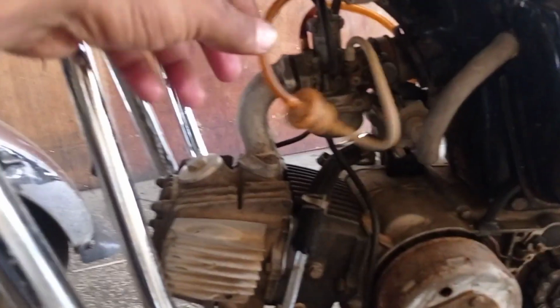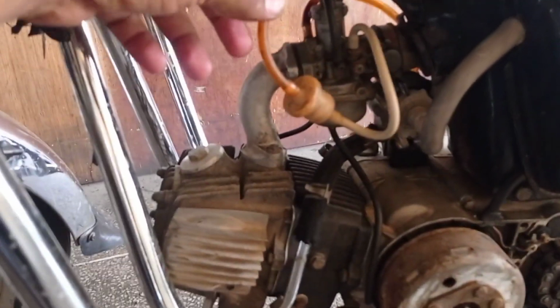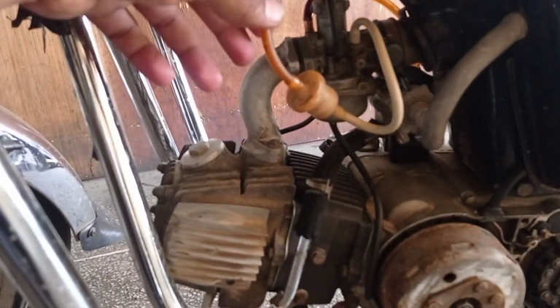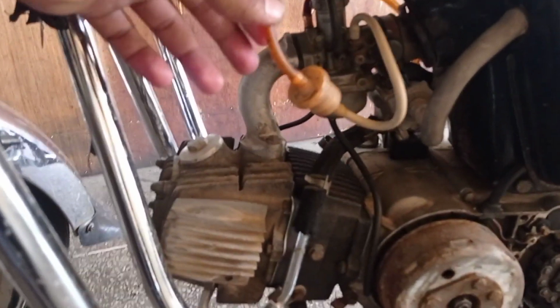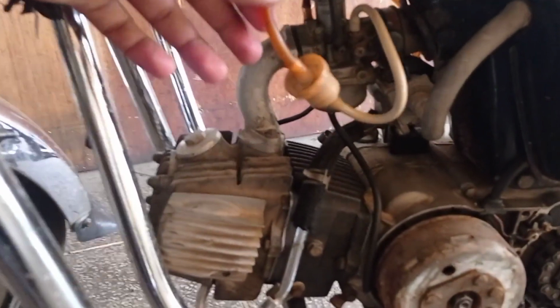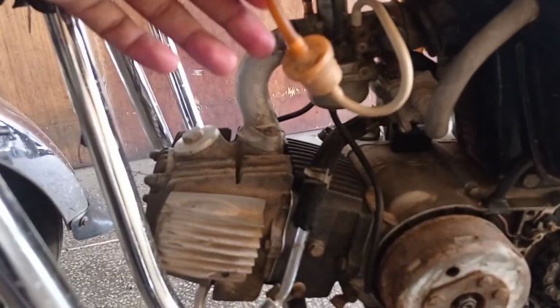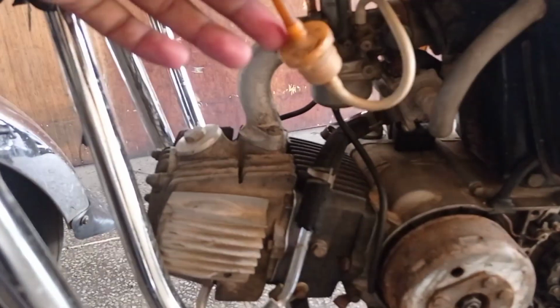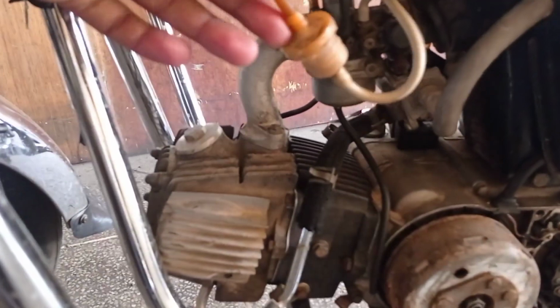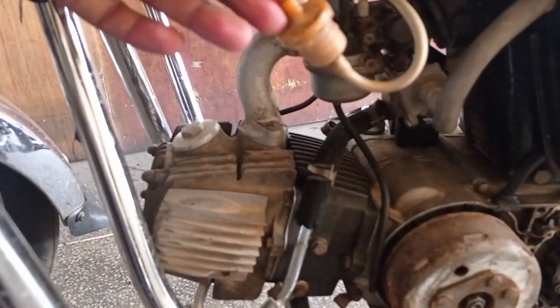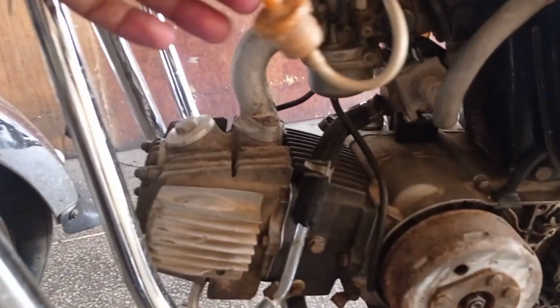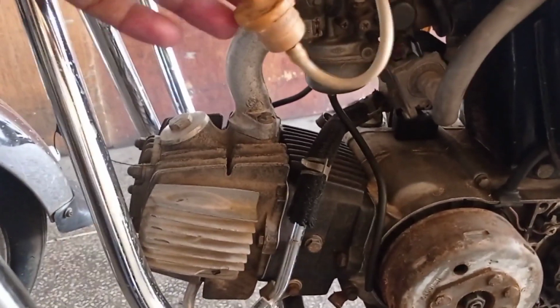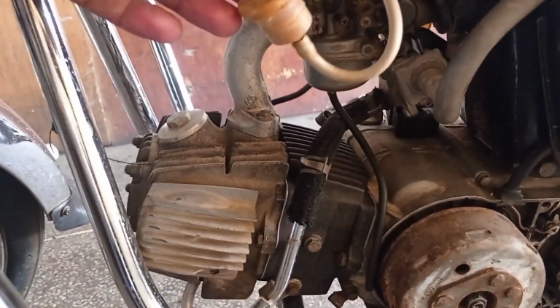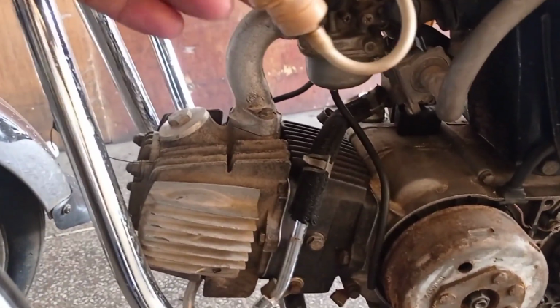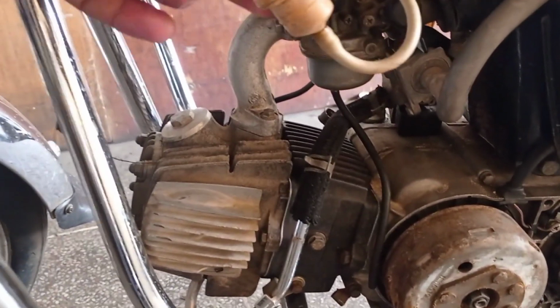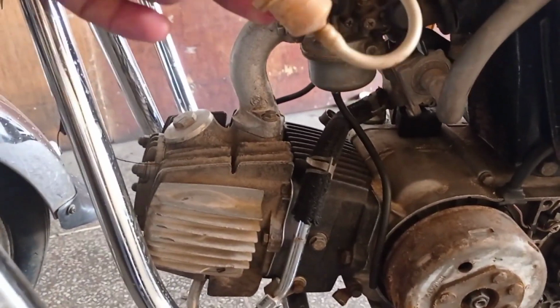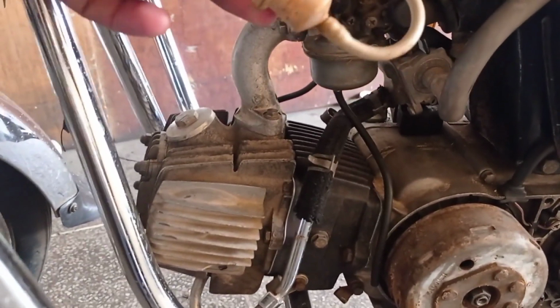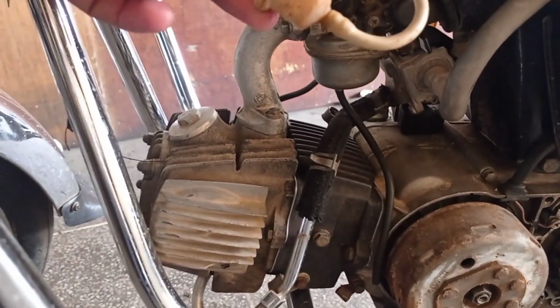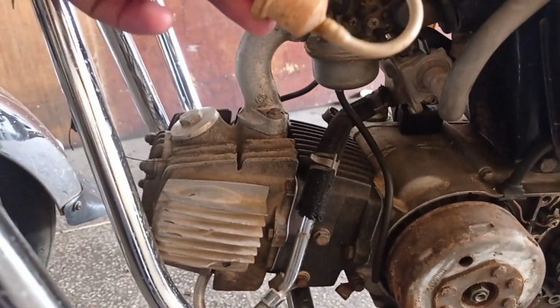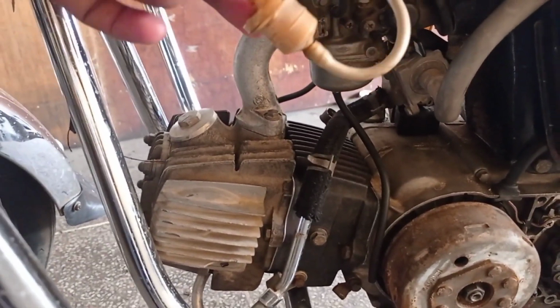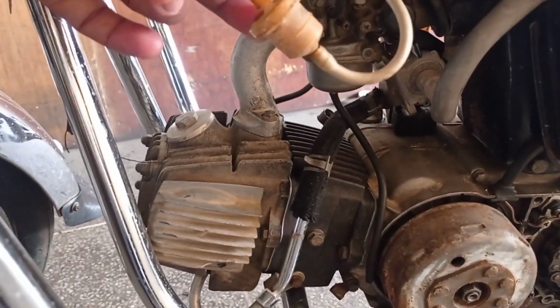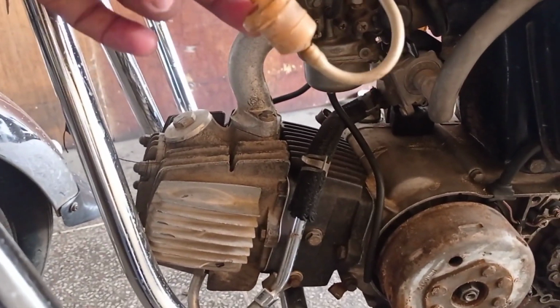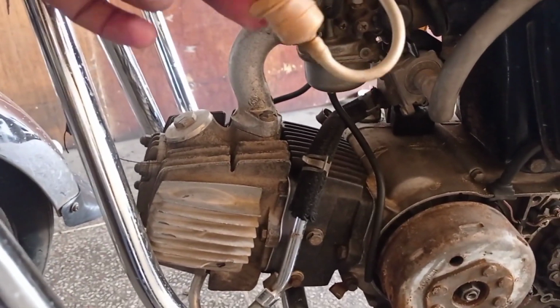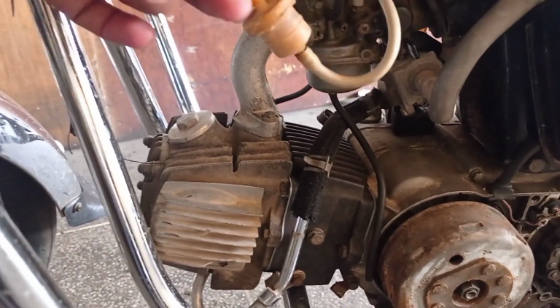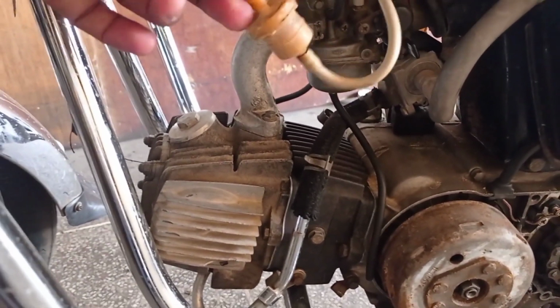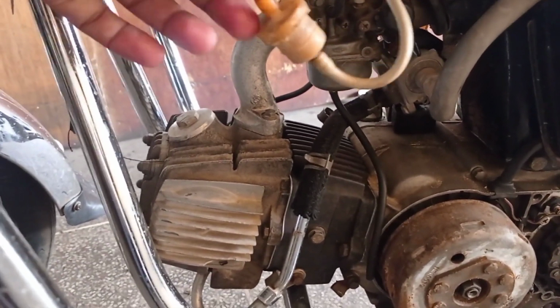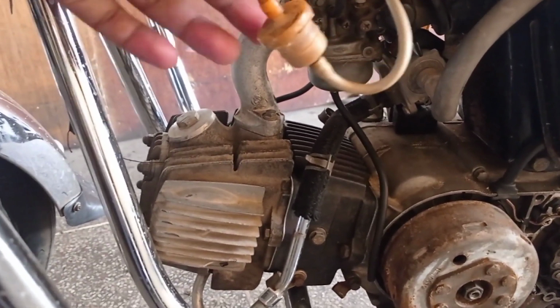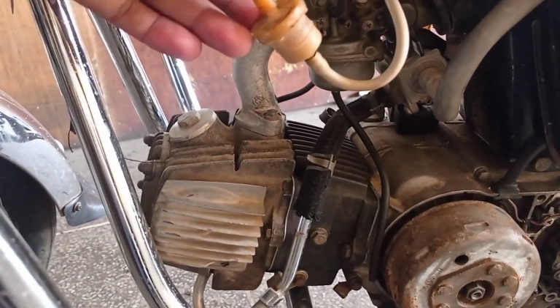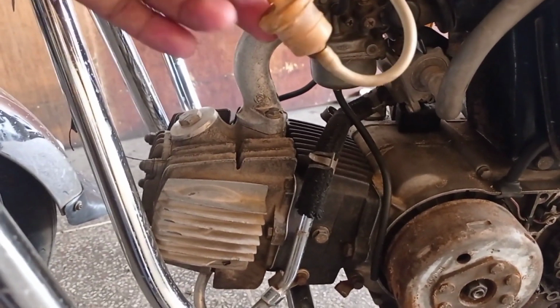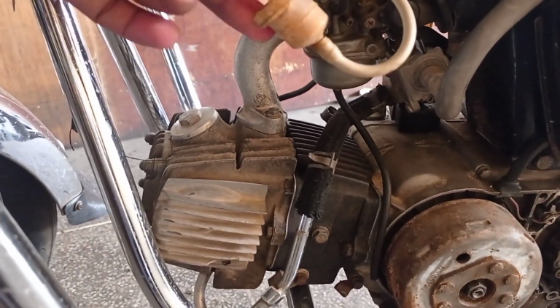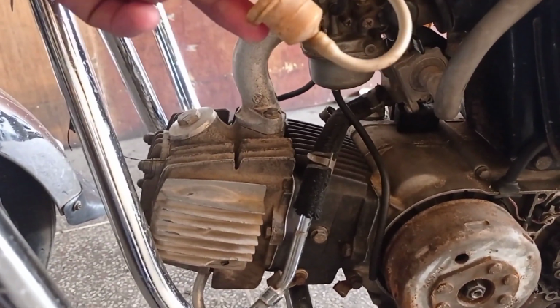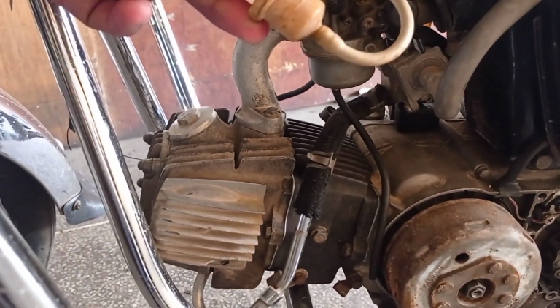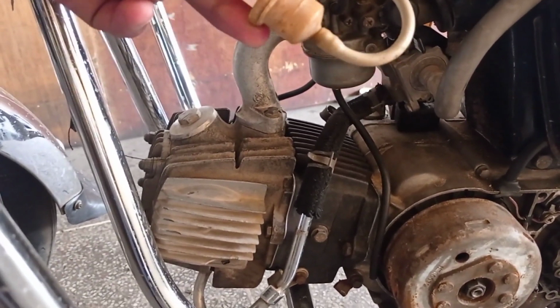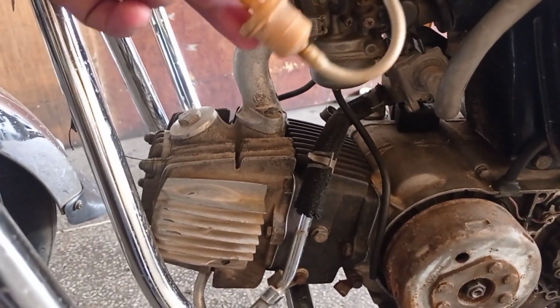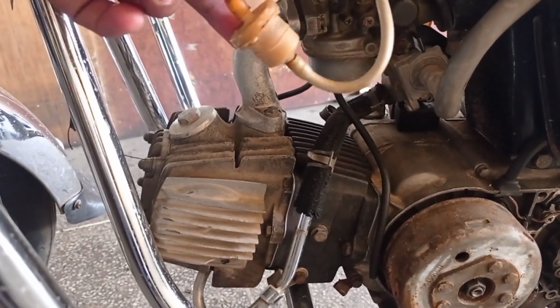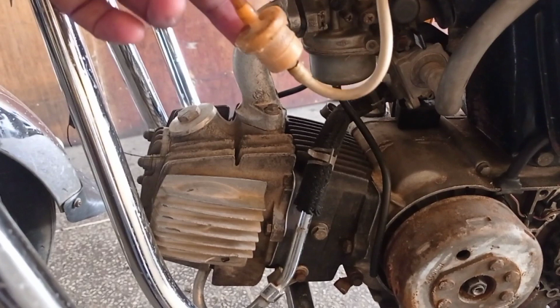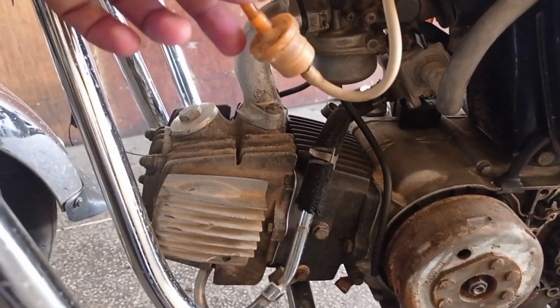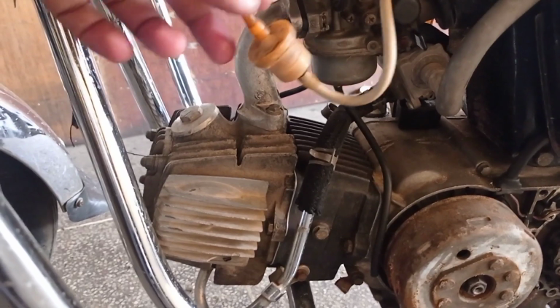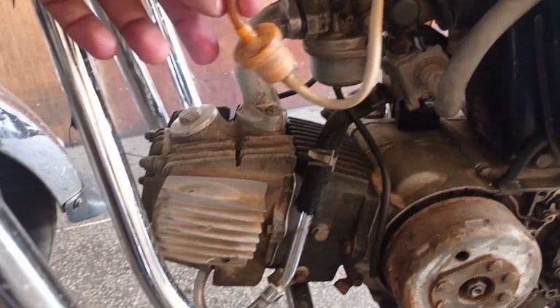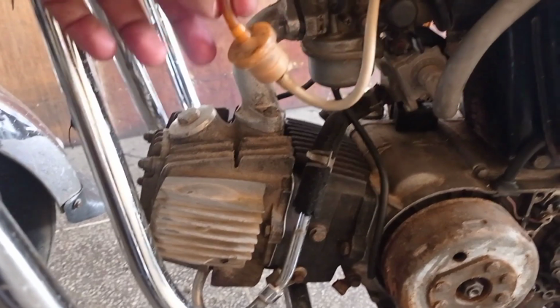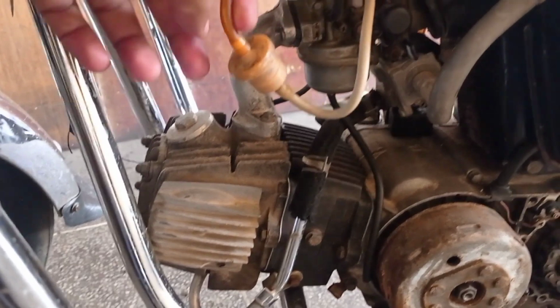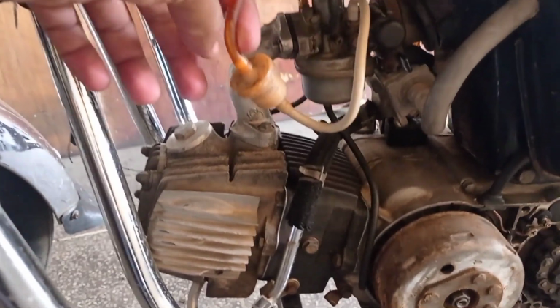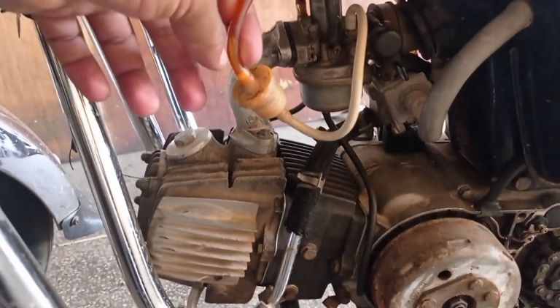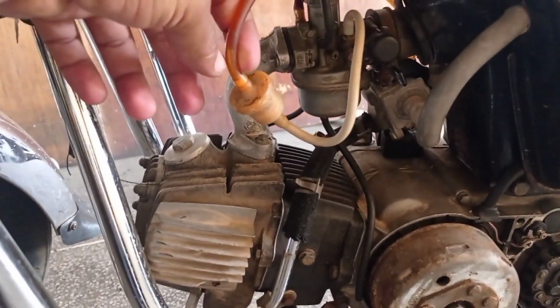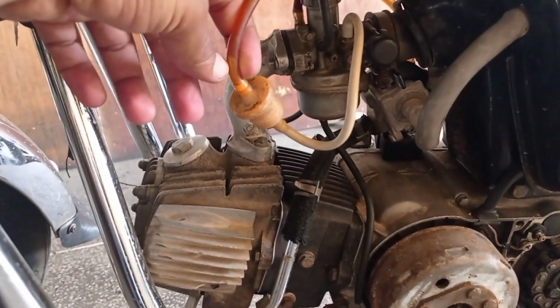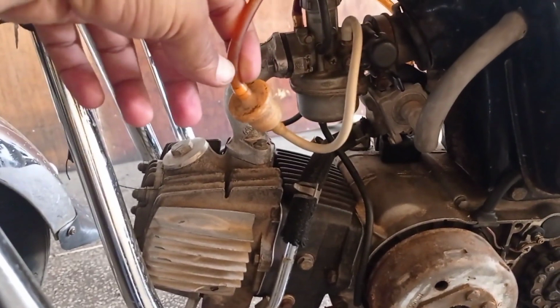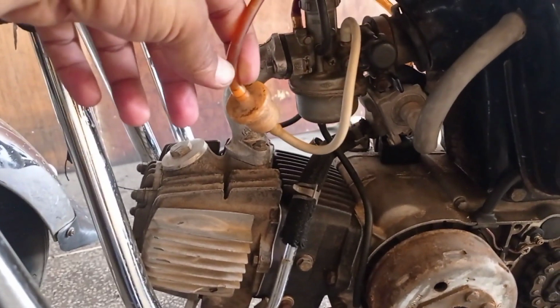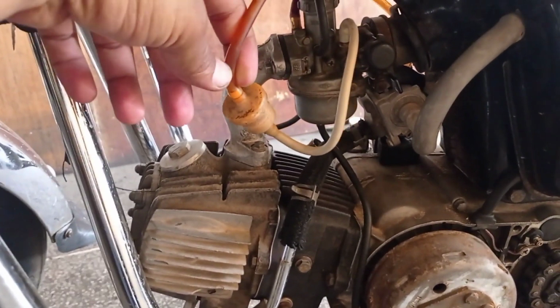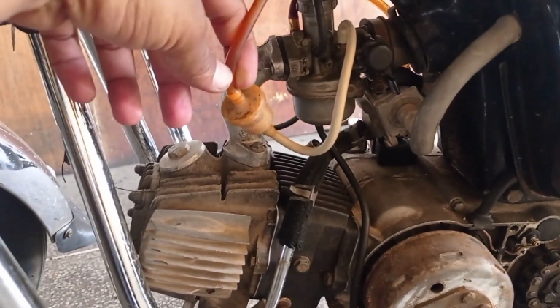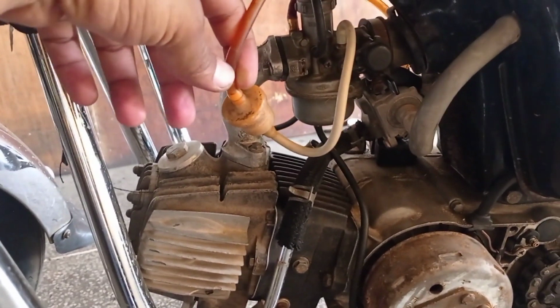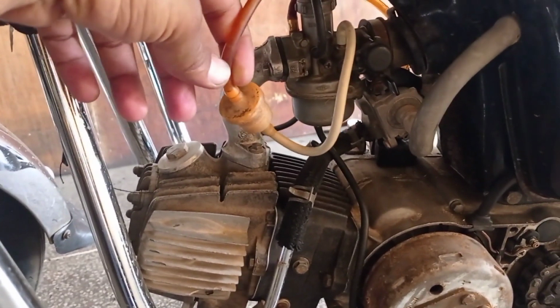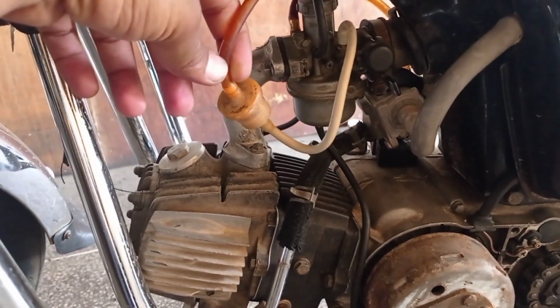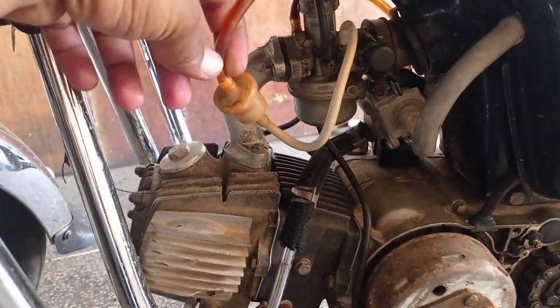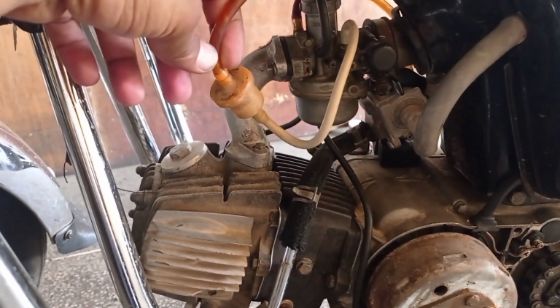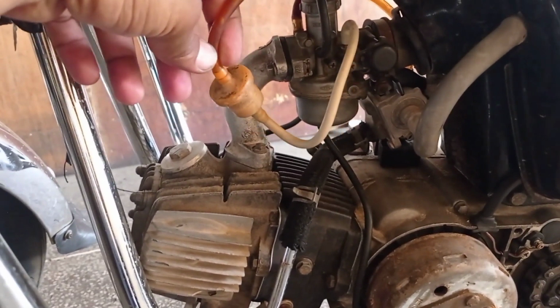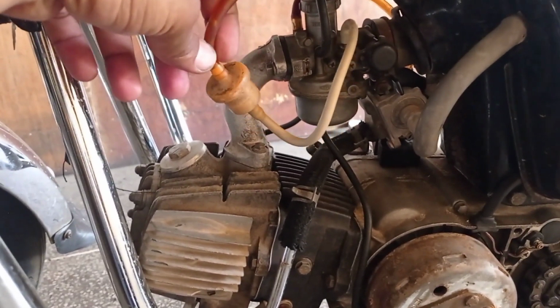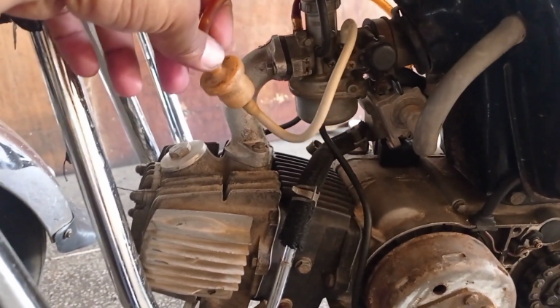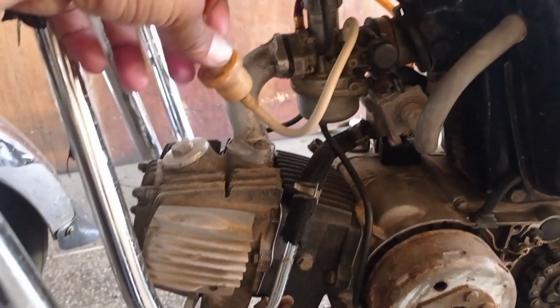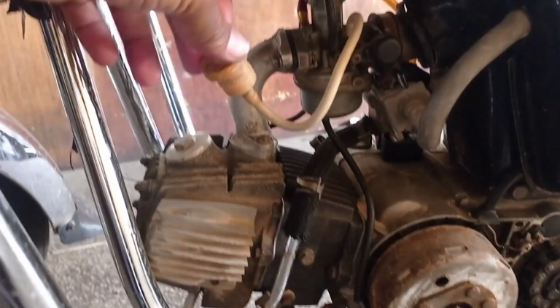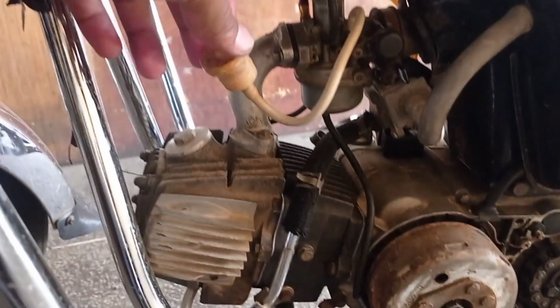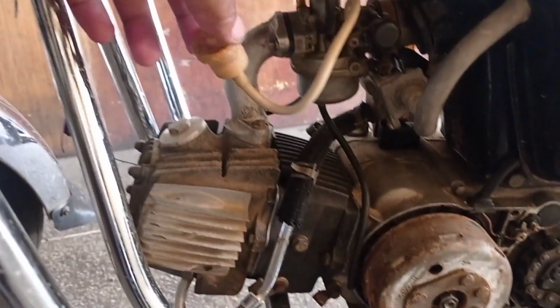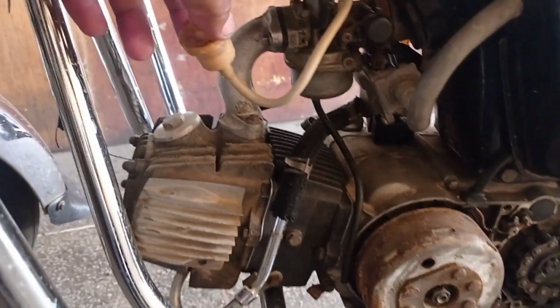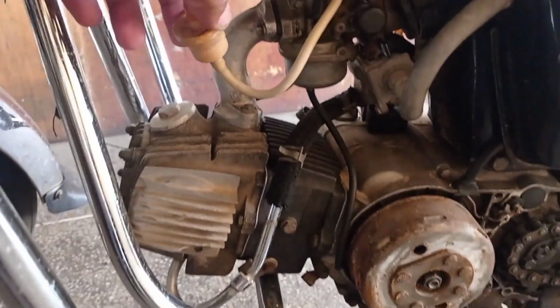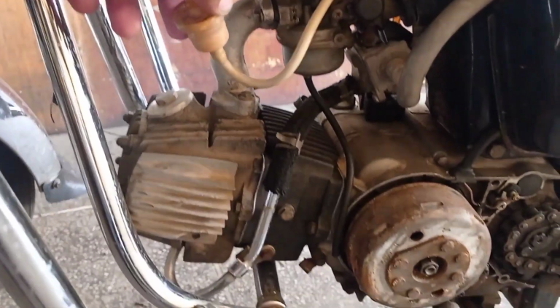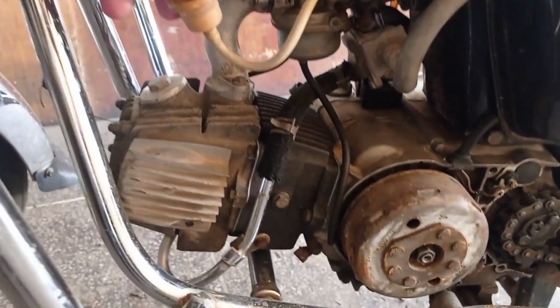This bike is a CD100 model. We have used this engine.